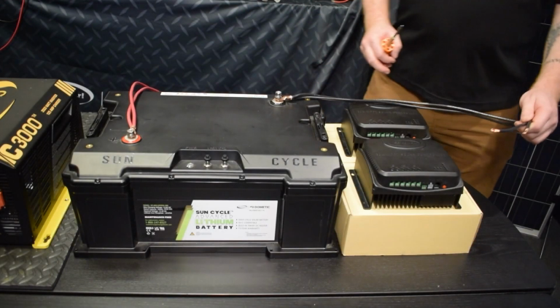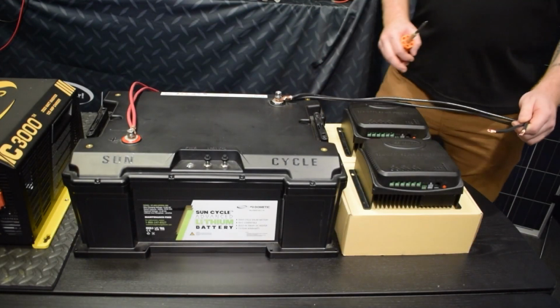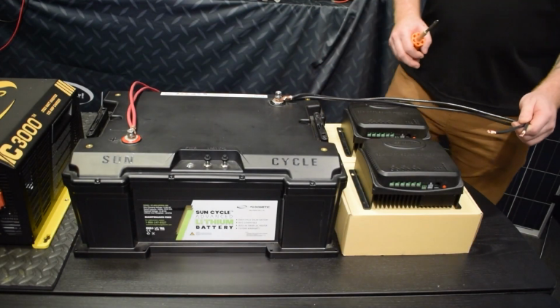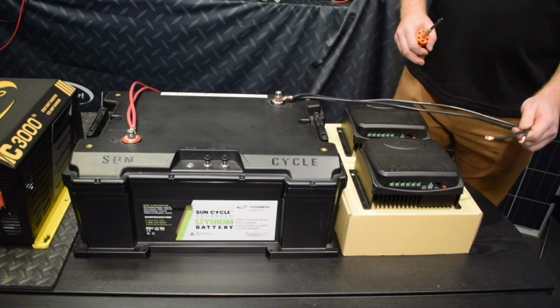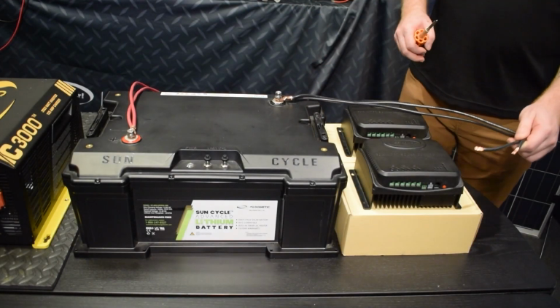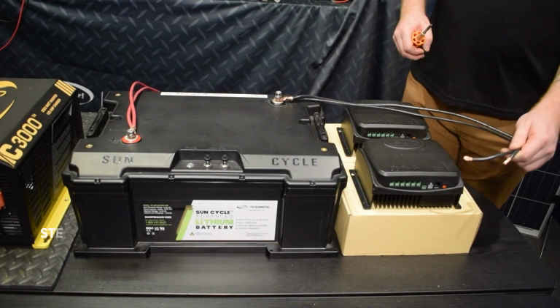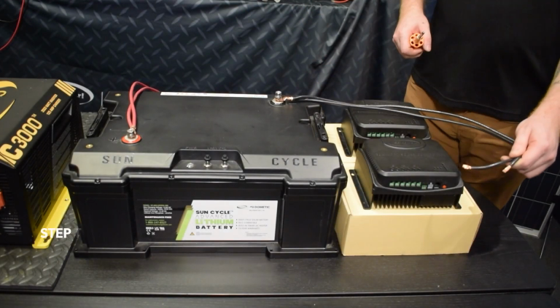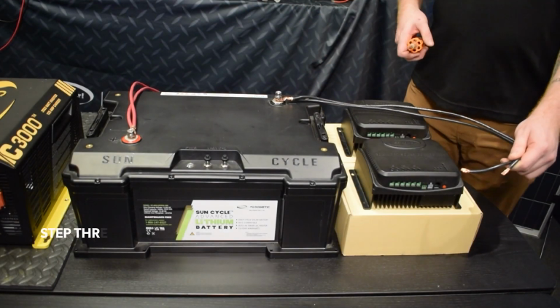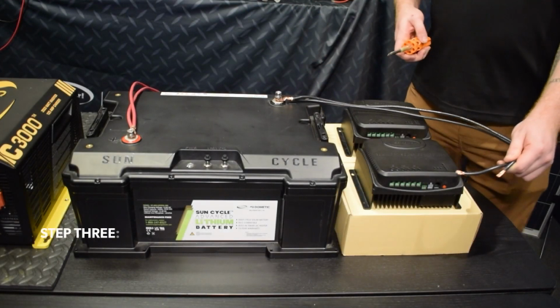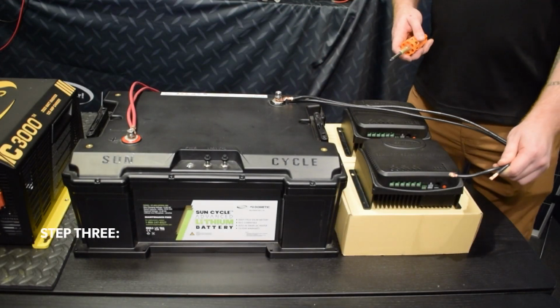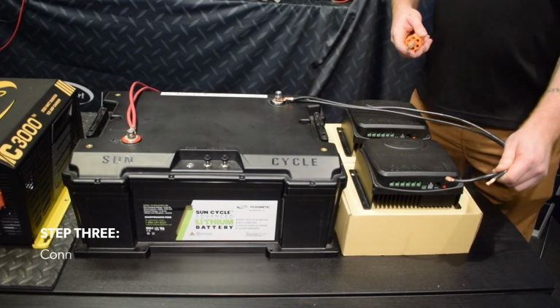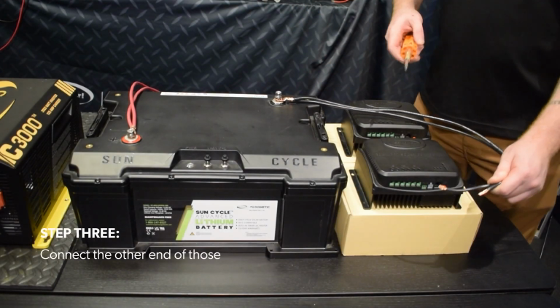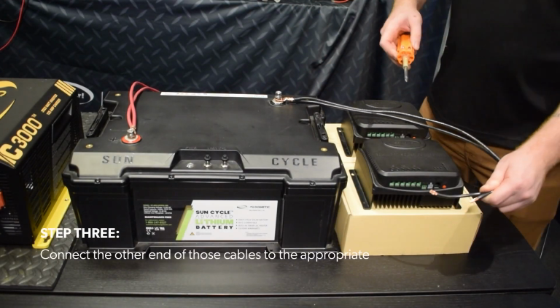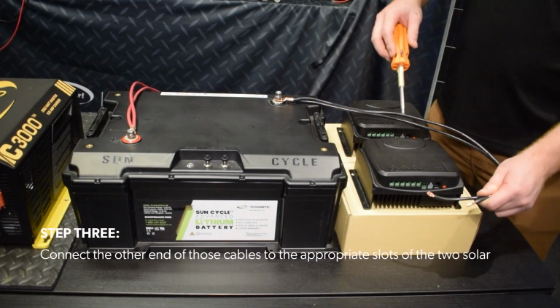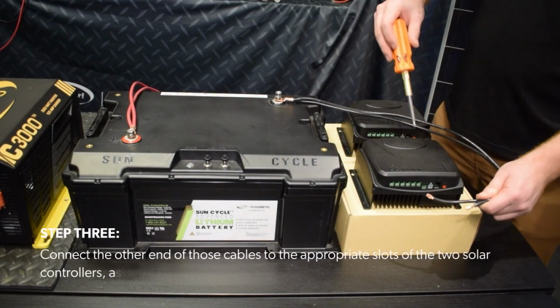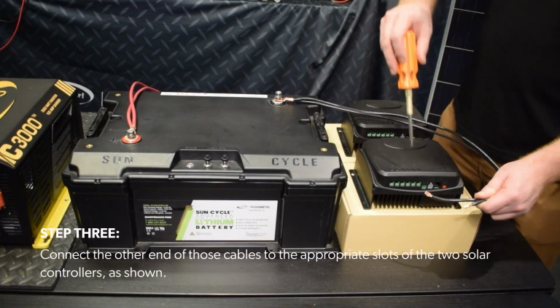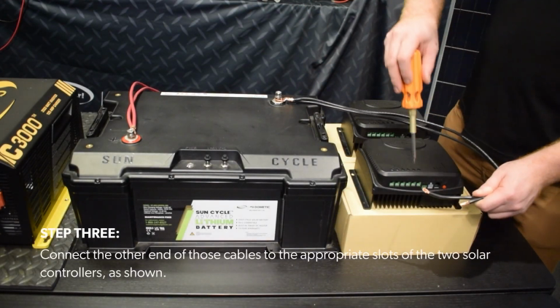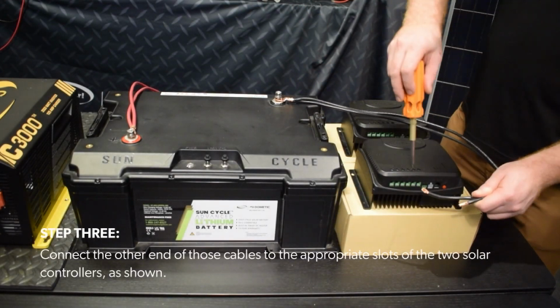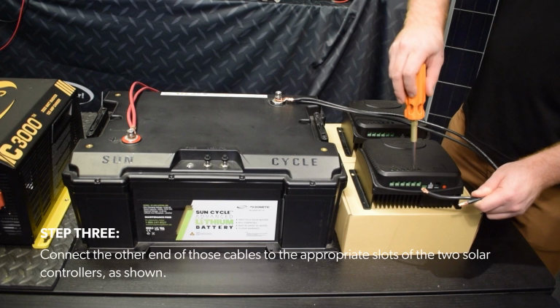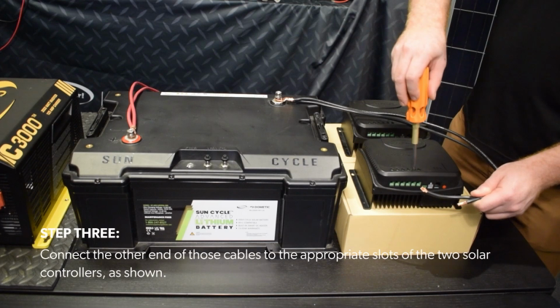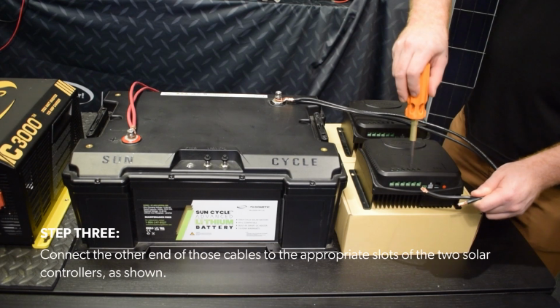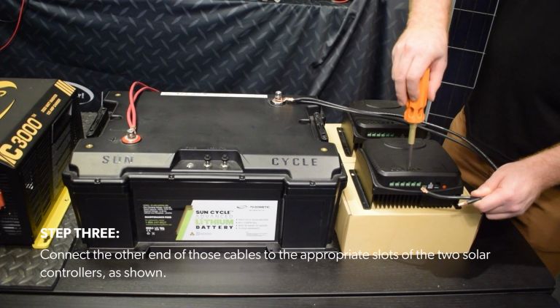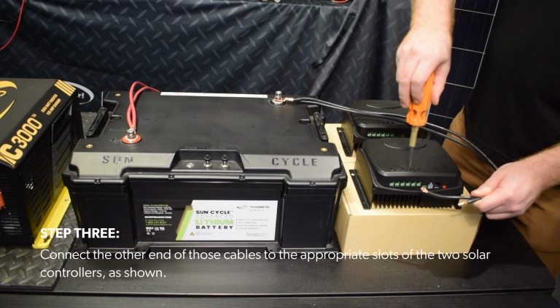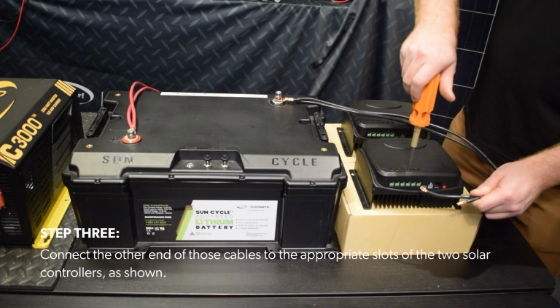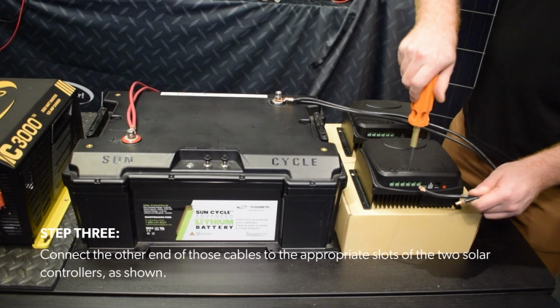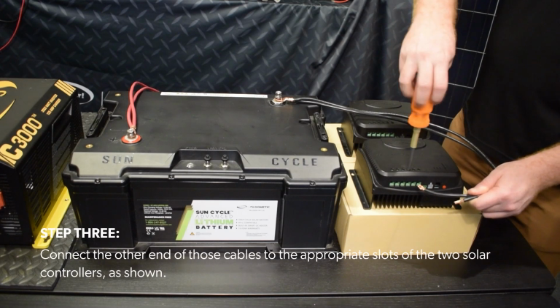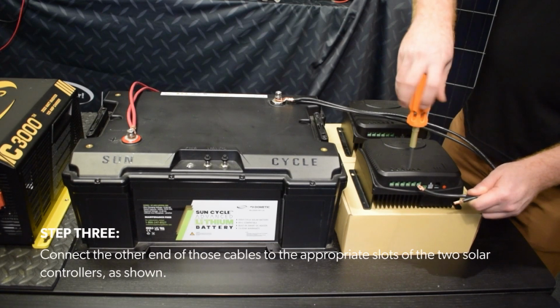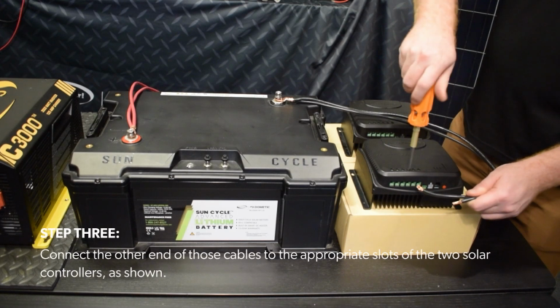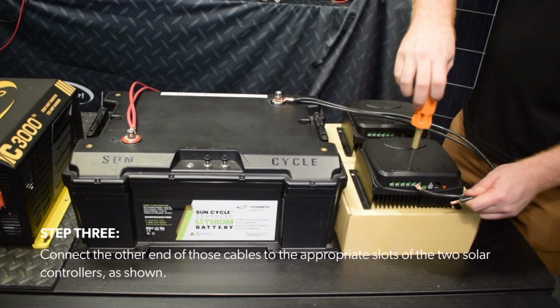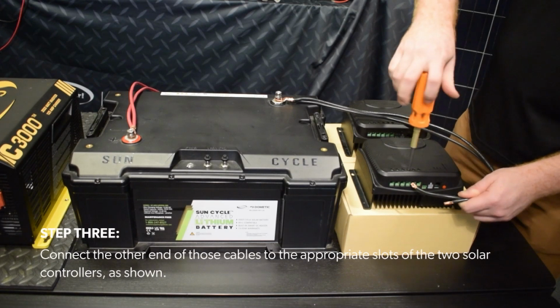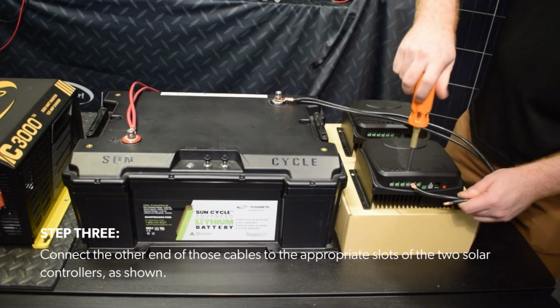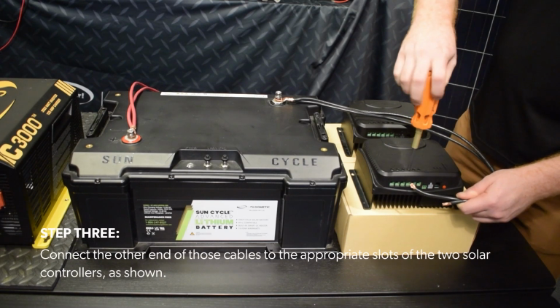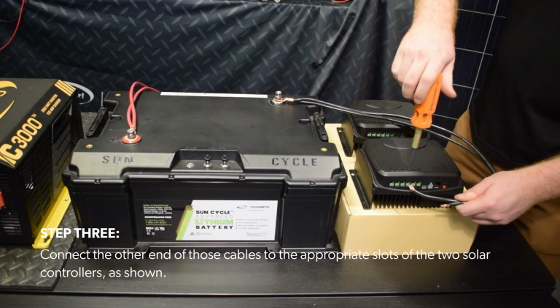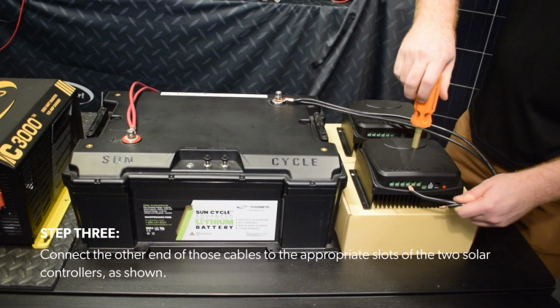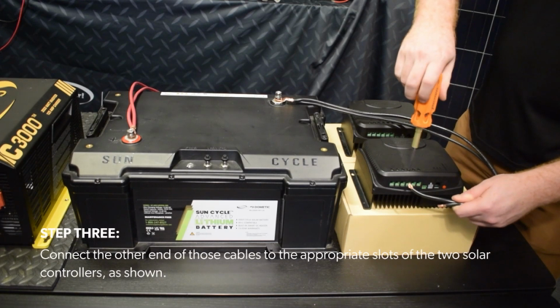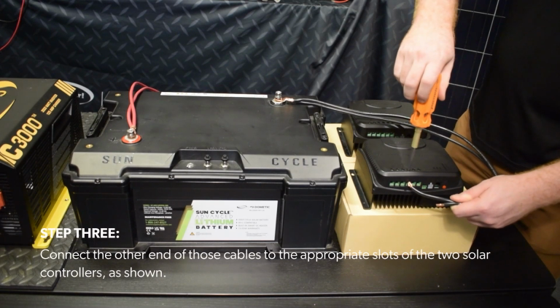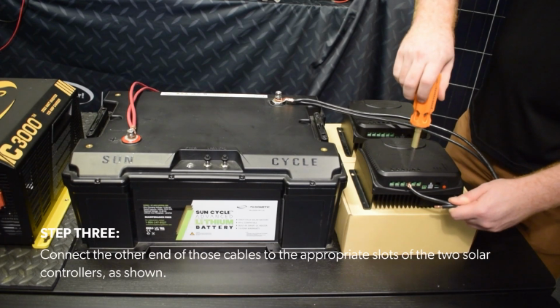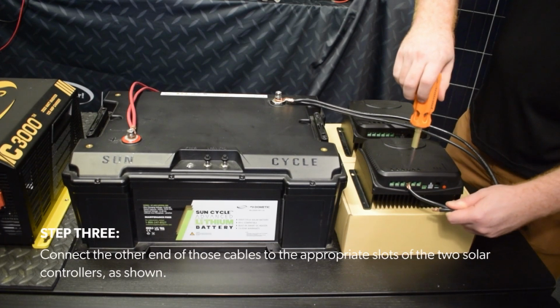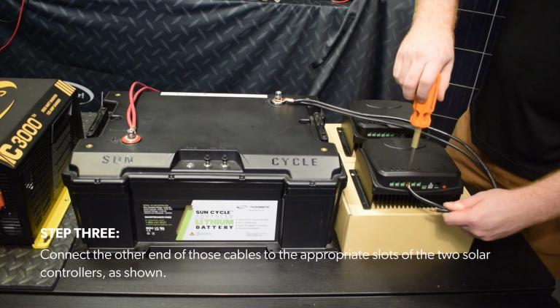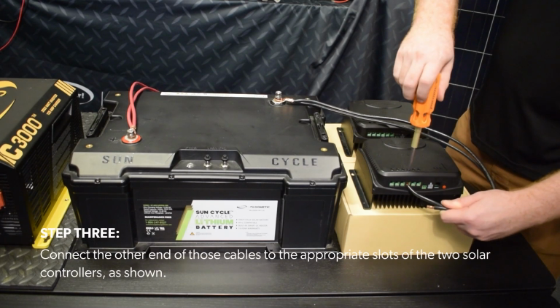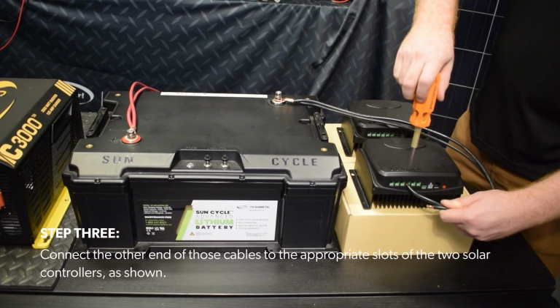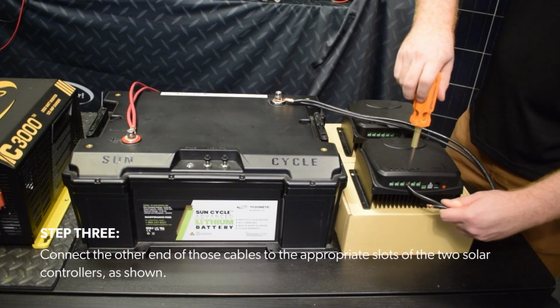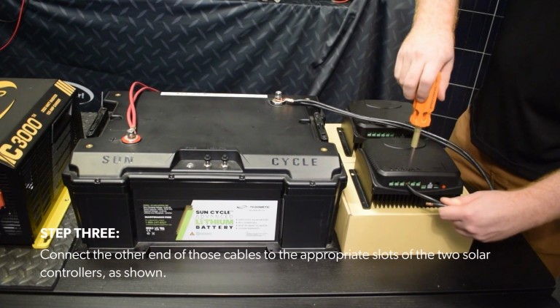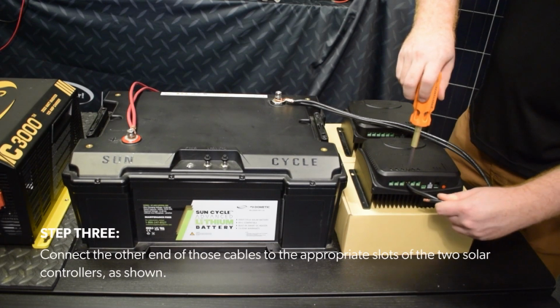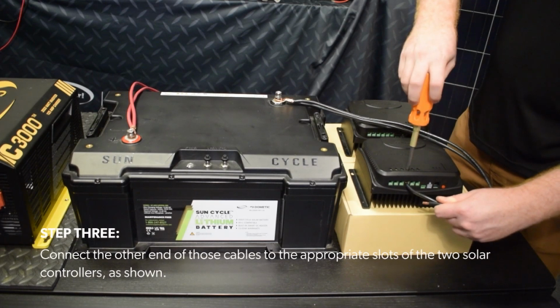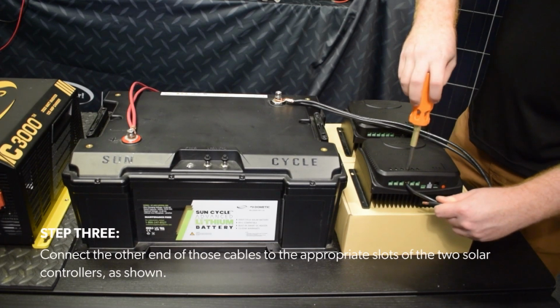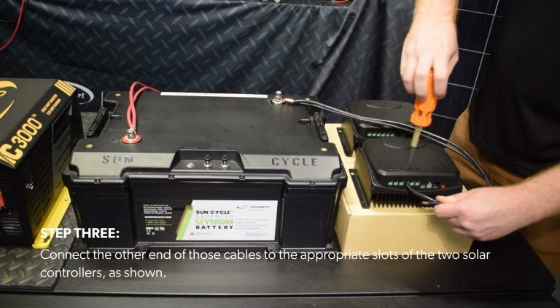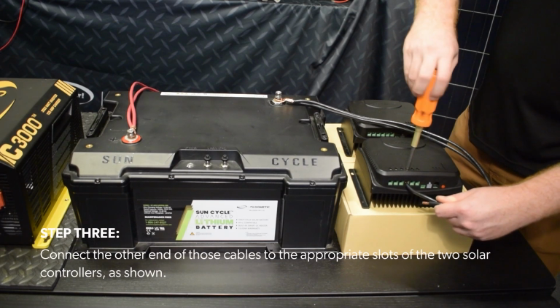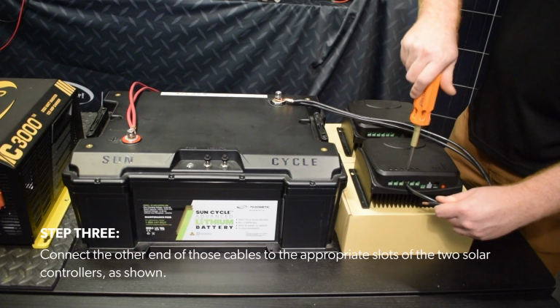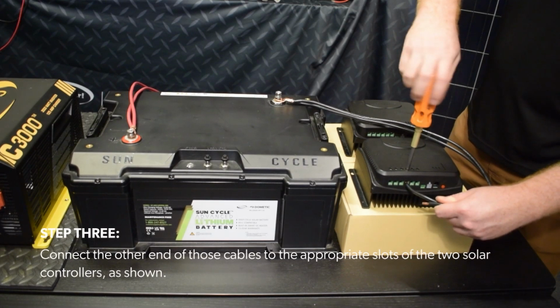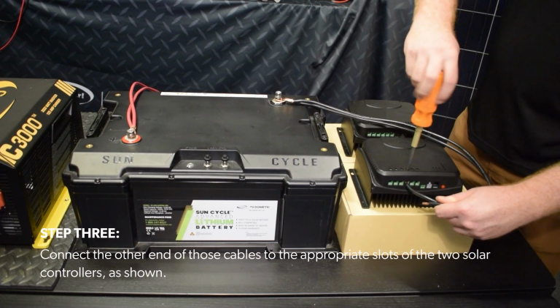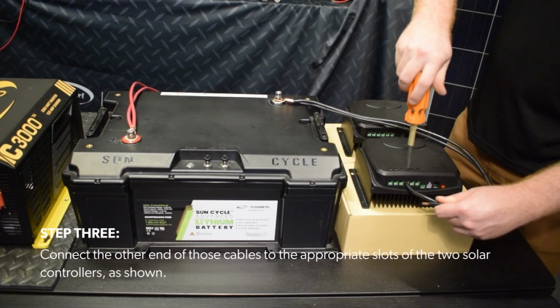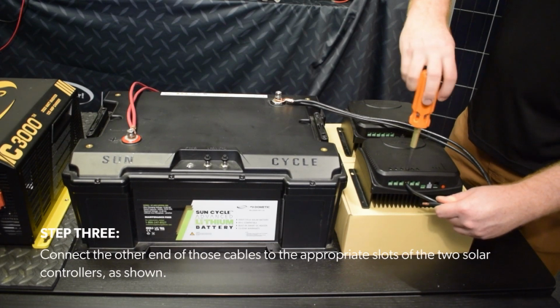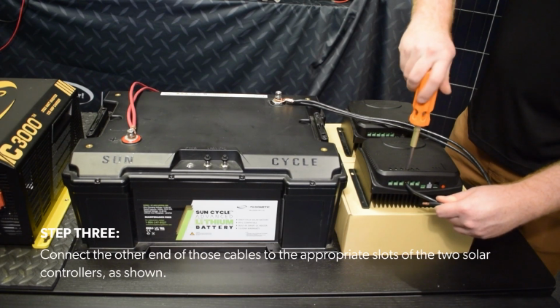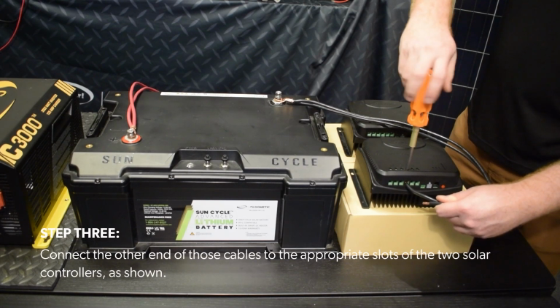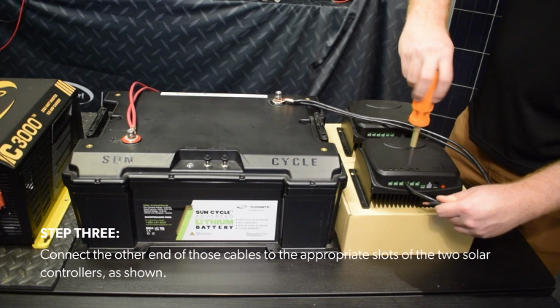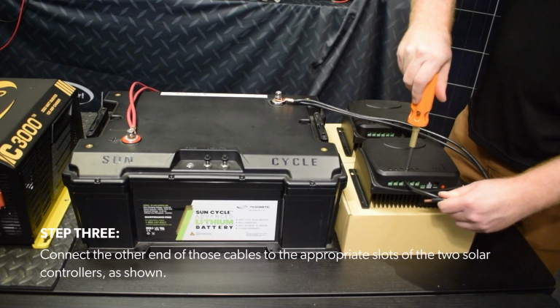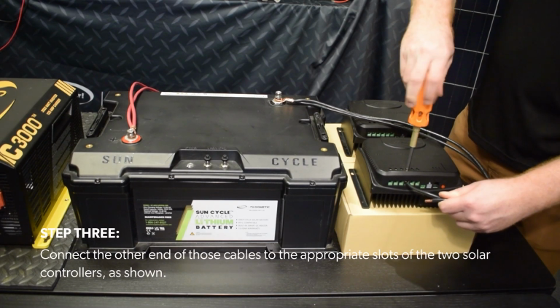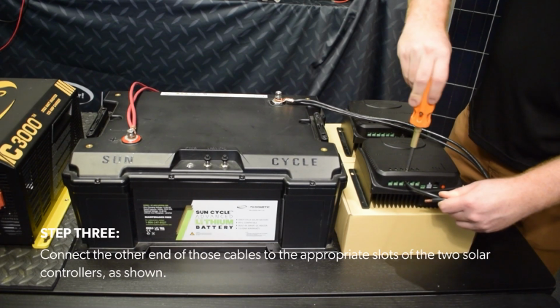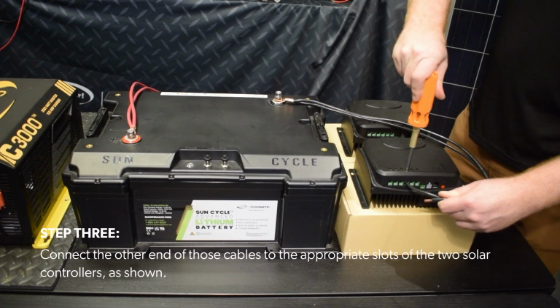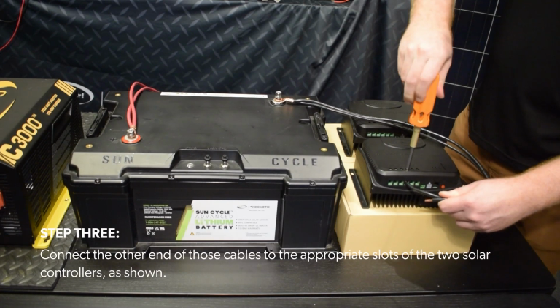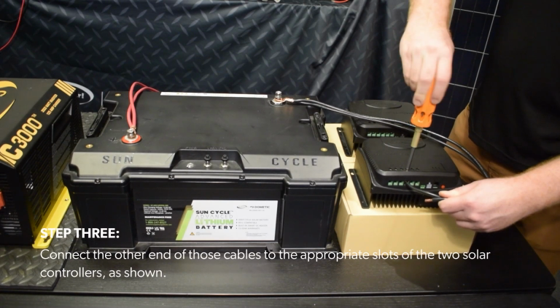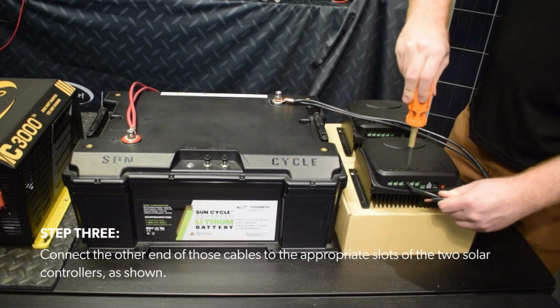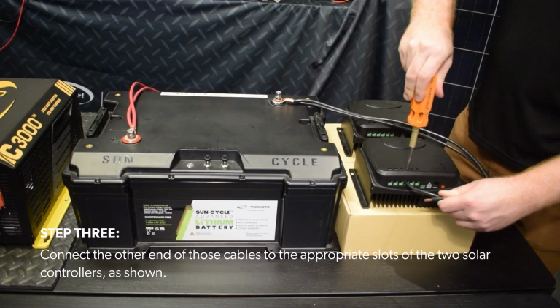Step 3: Connect the other end of those cables to the appropriate slots of the two solar controllers, as shown.